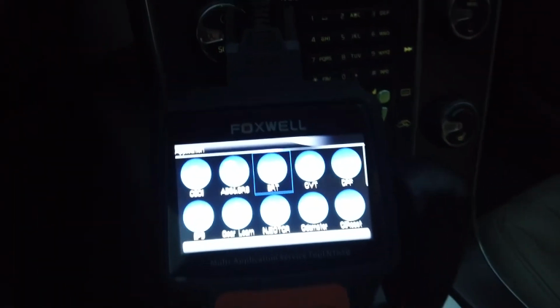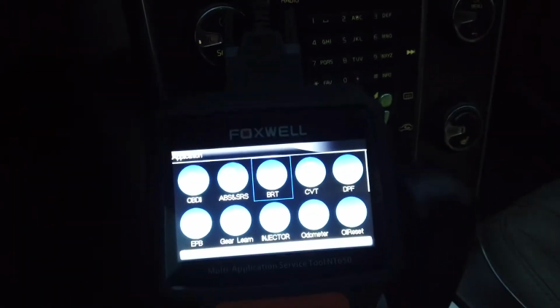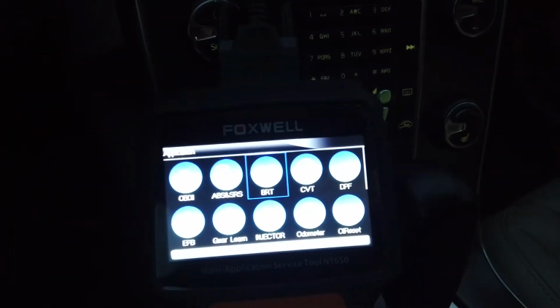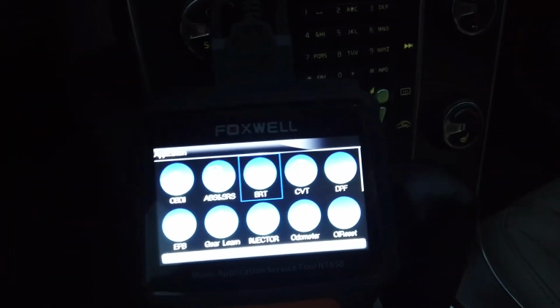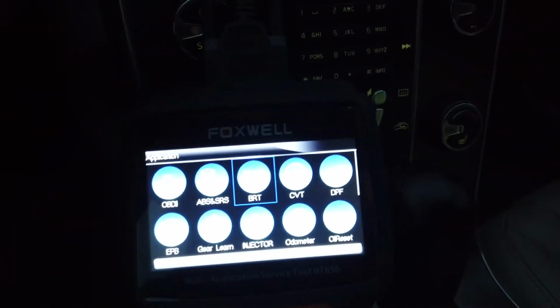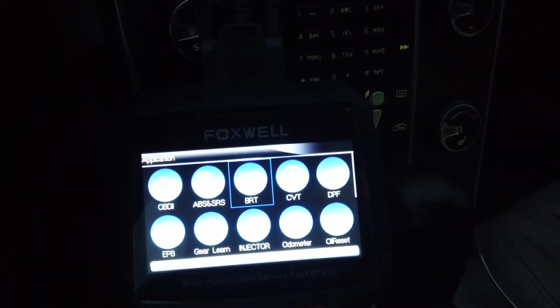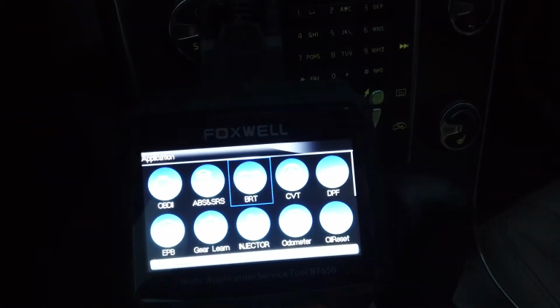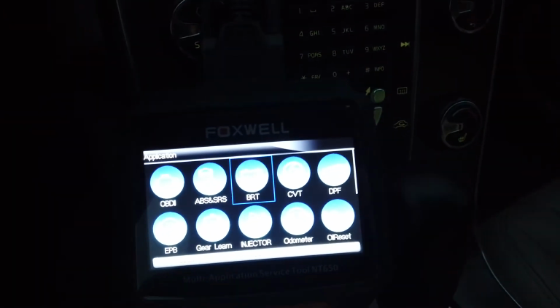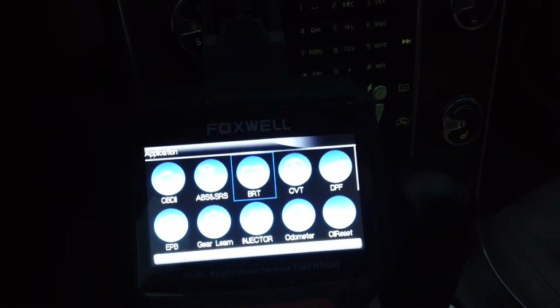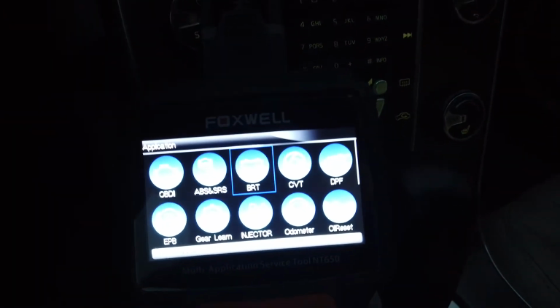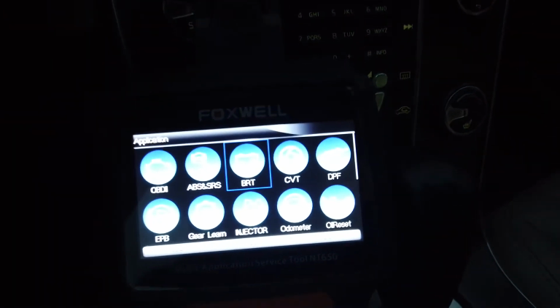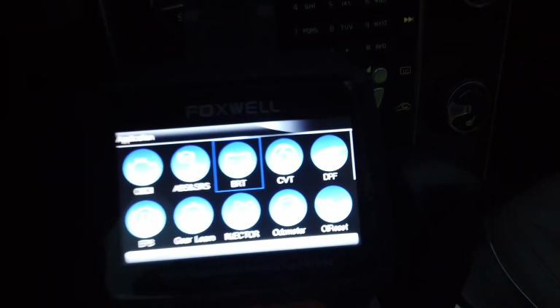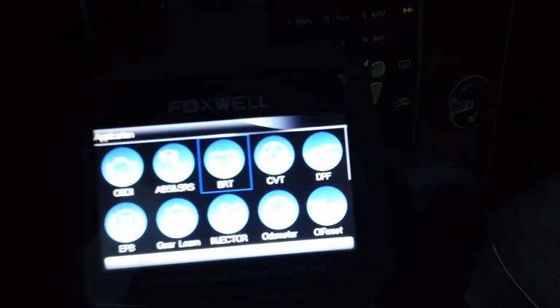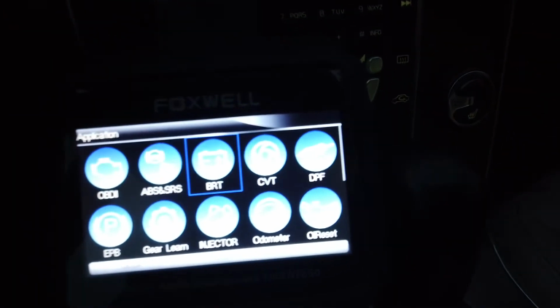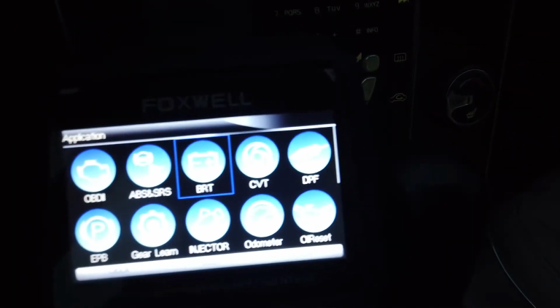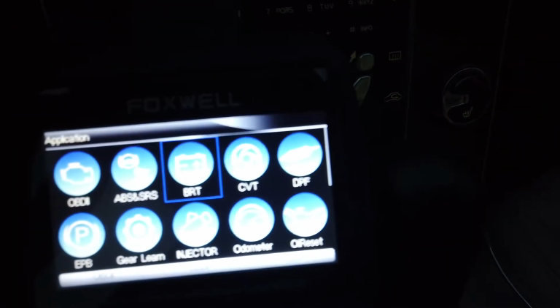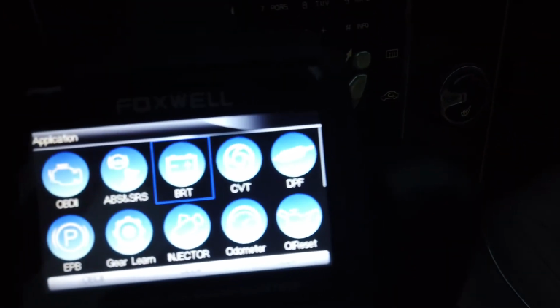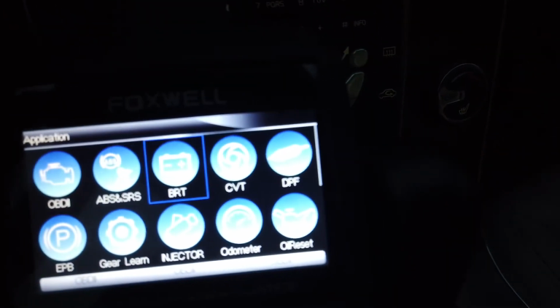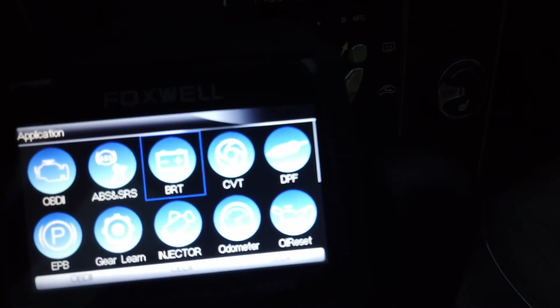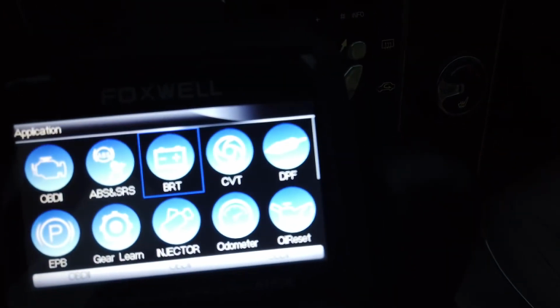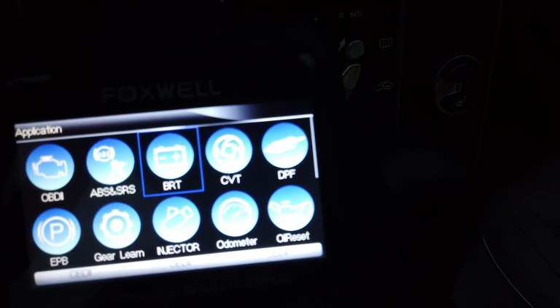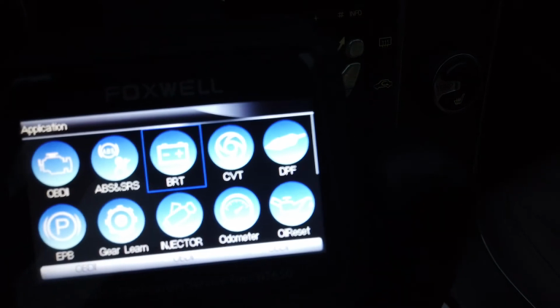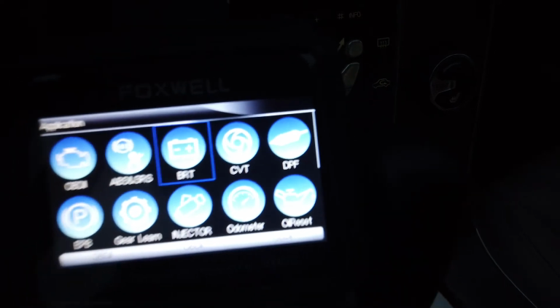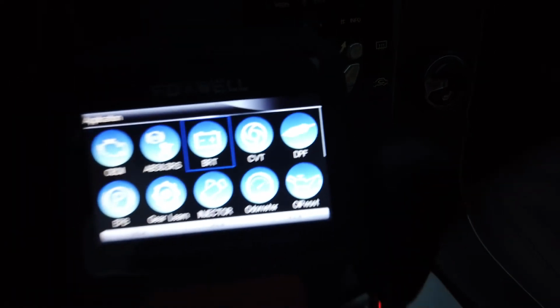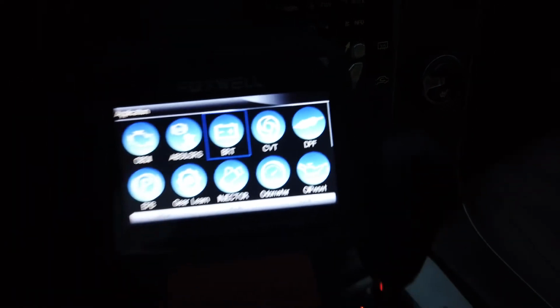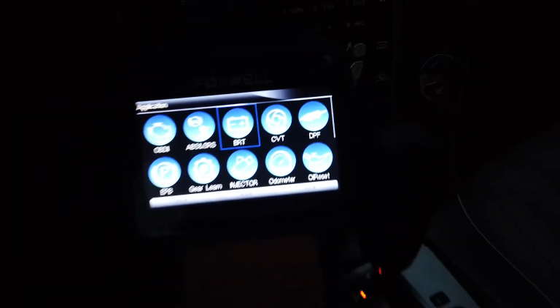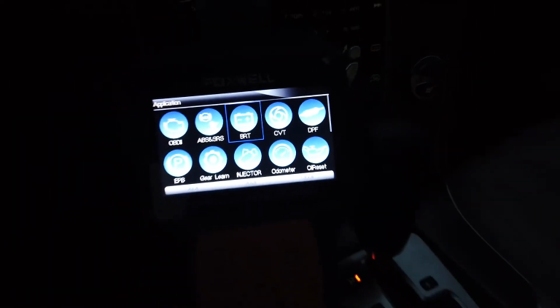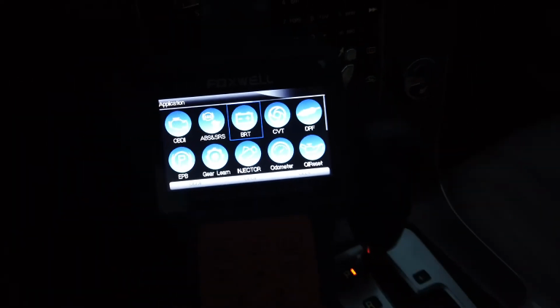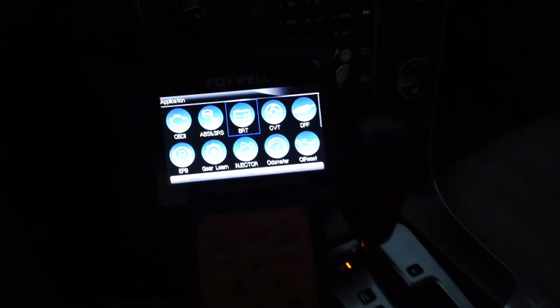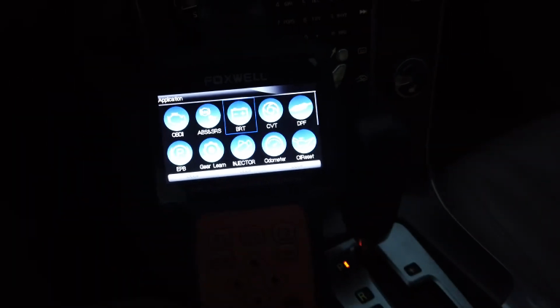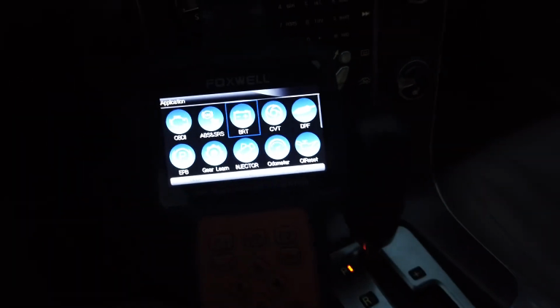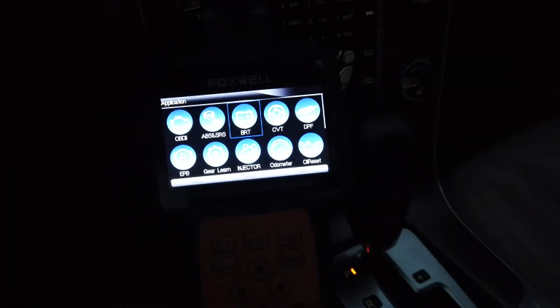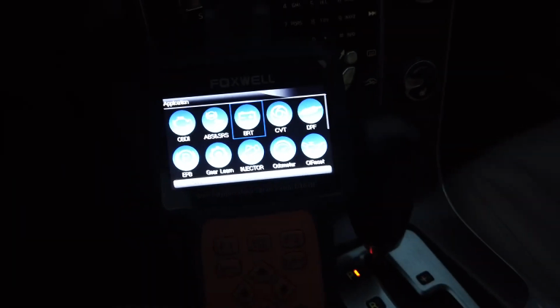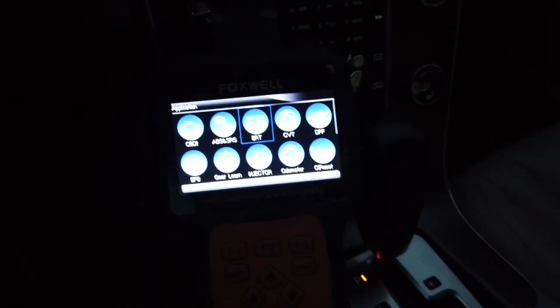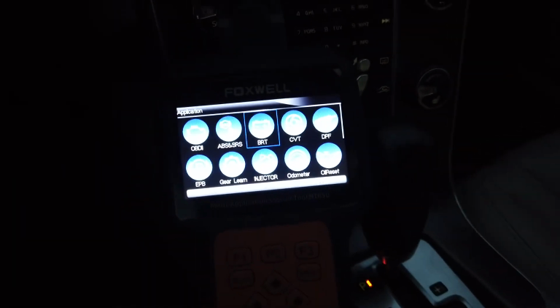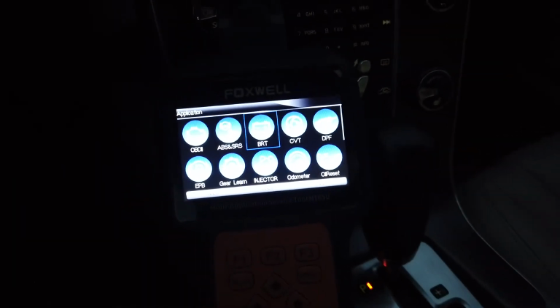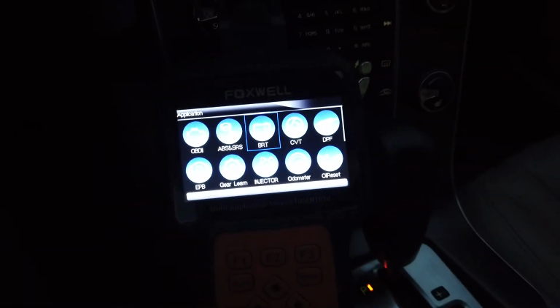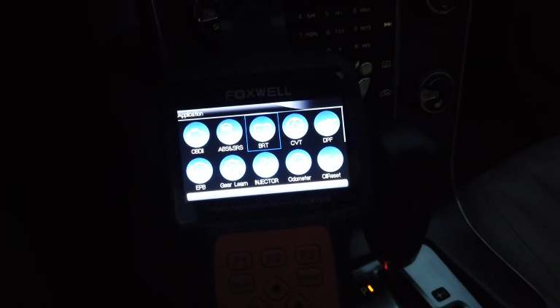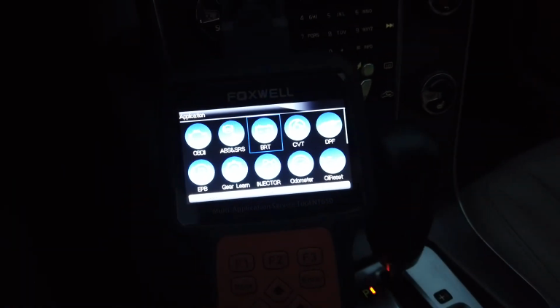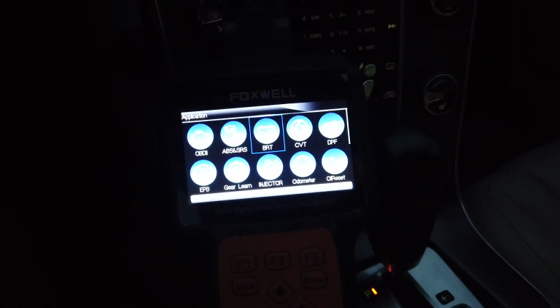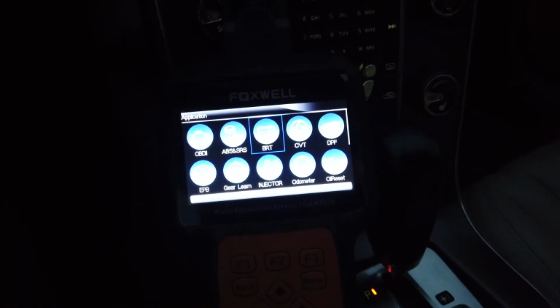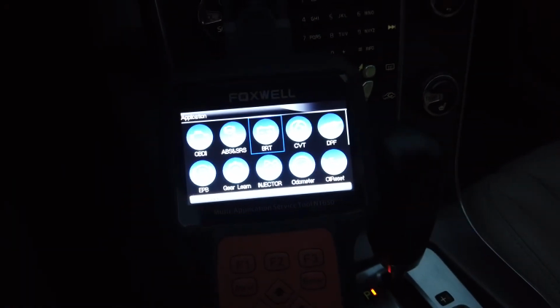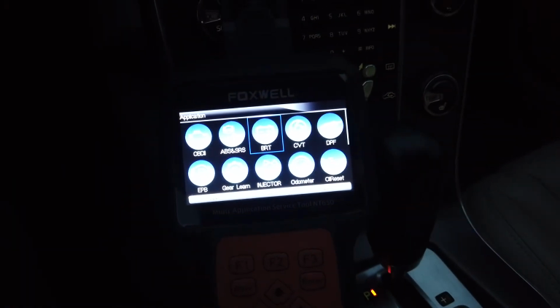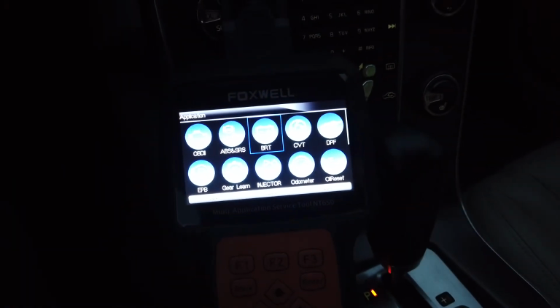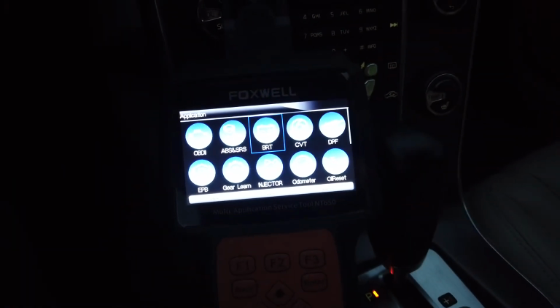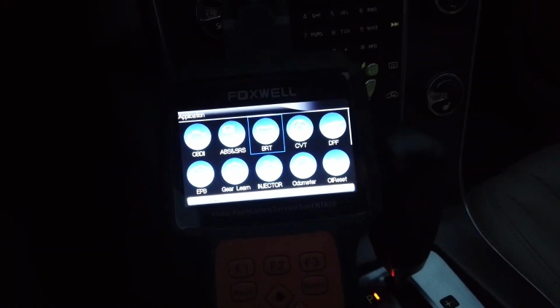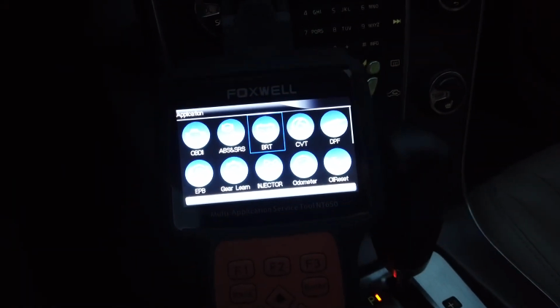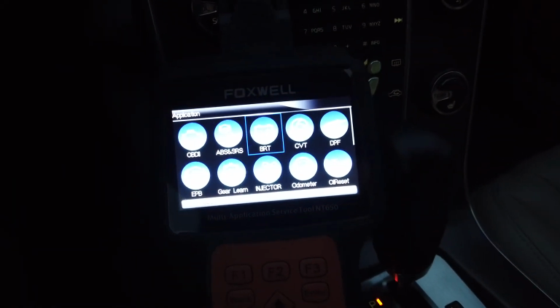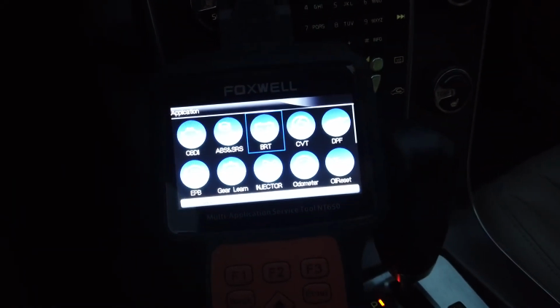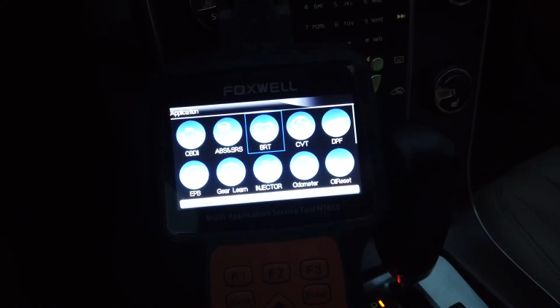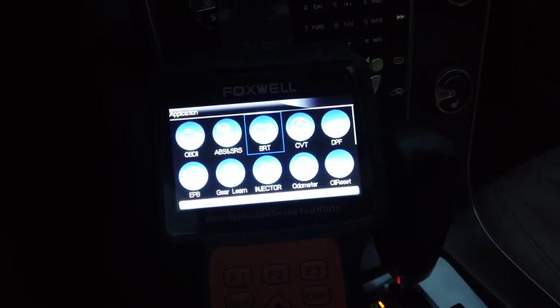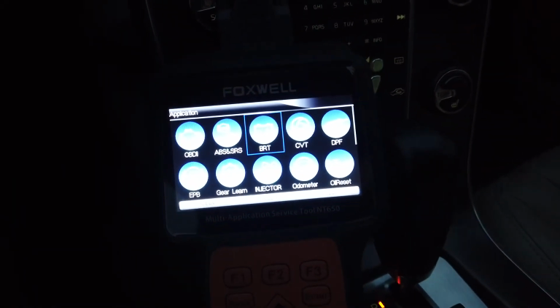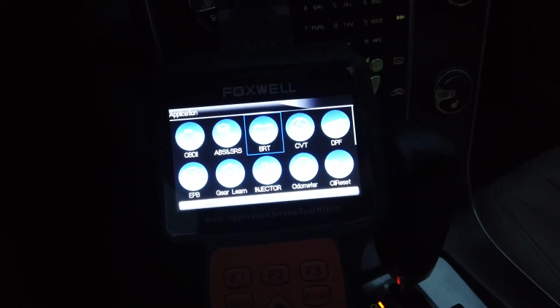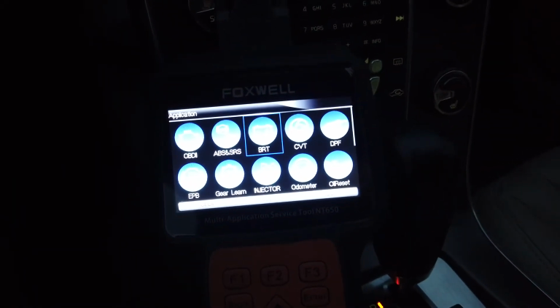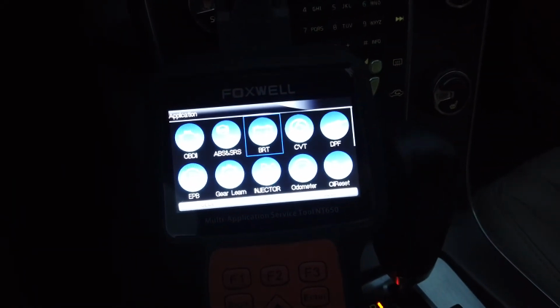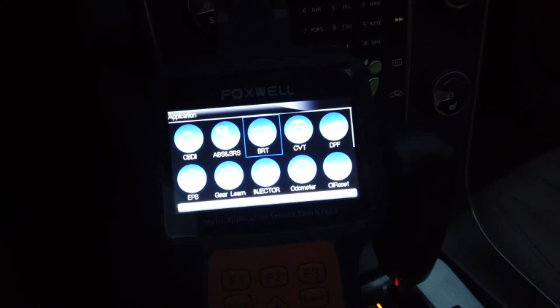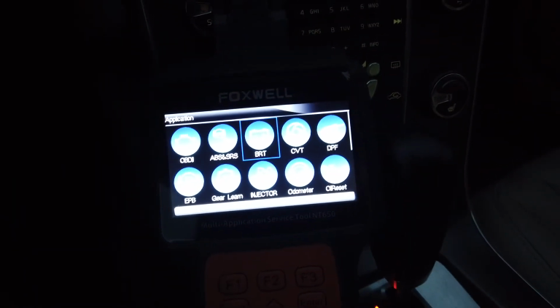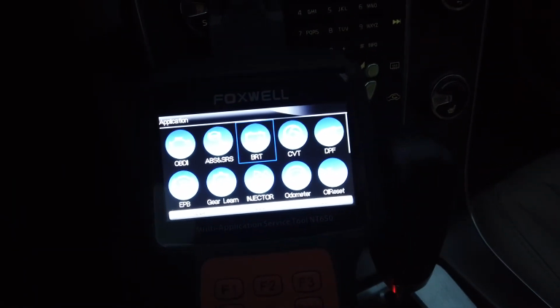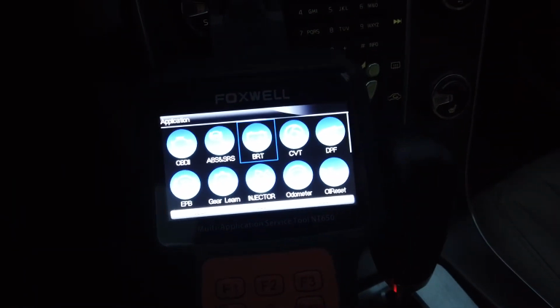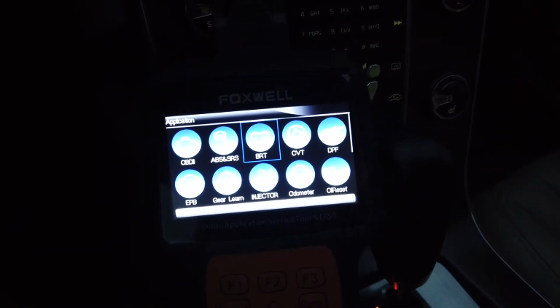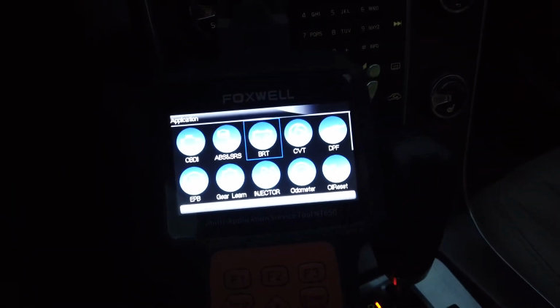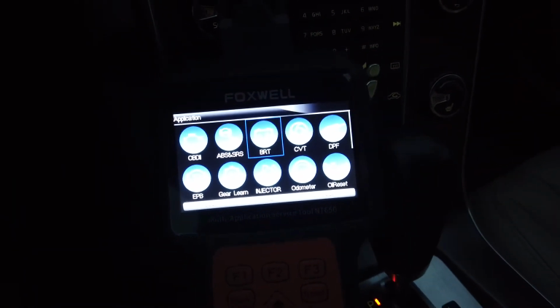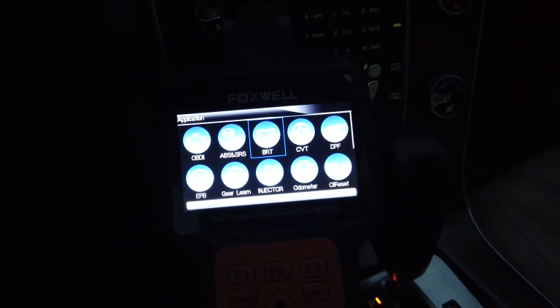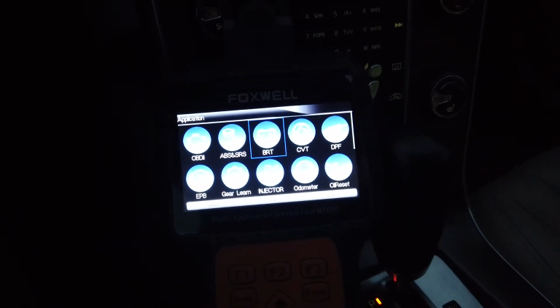So it's all done. That was a quick oil reset using the Foxwell NT650.